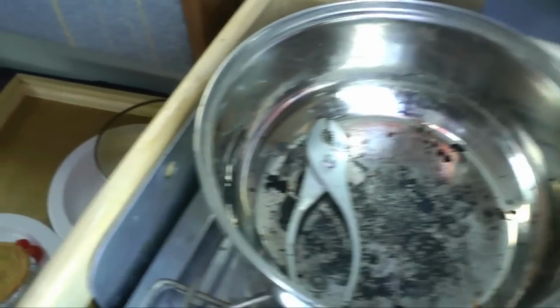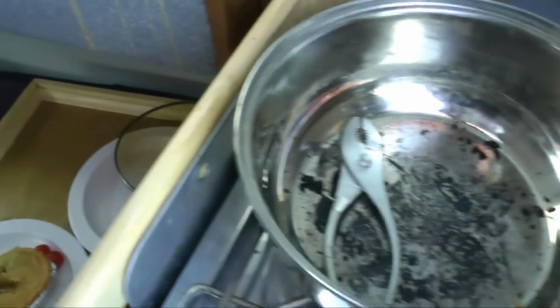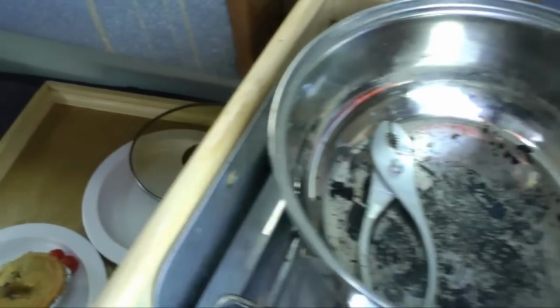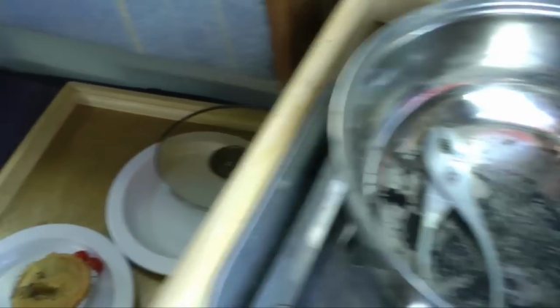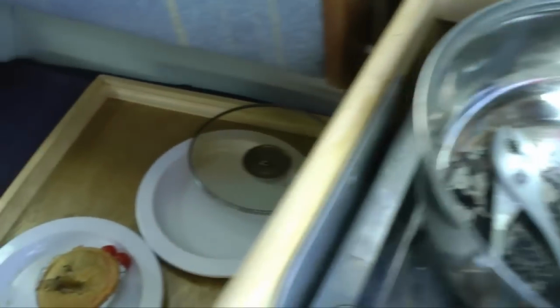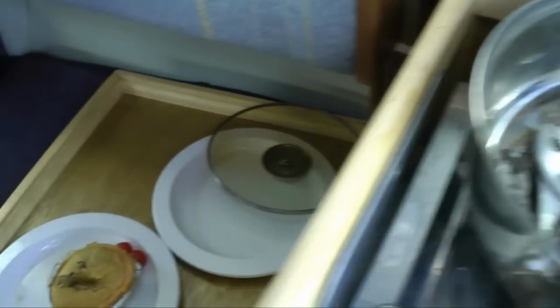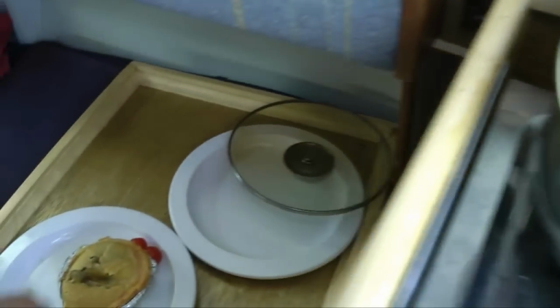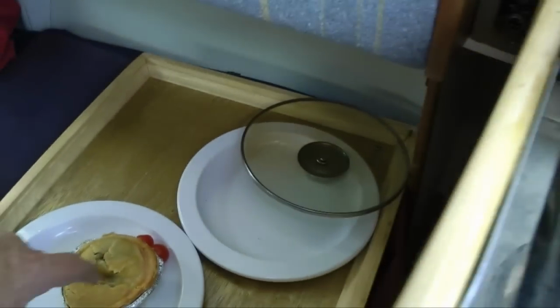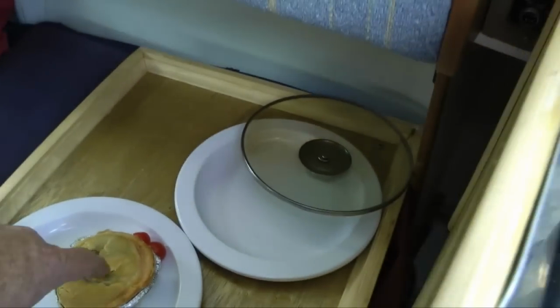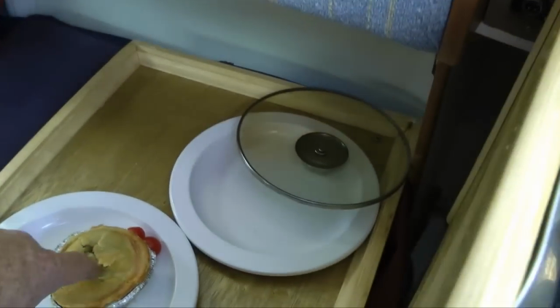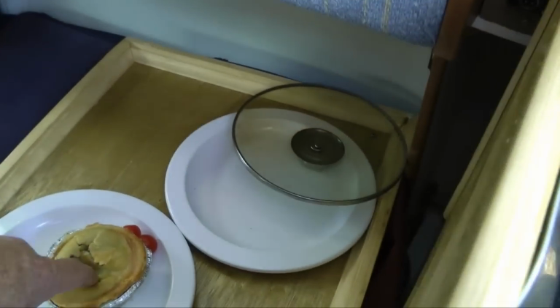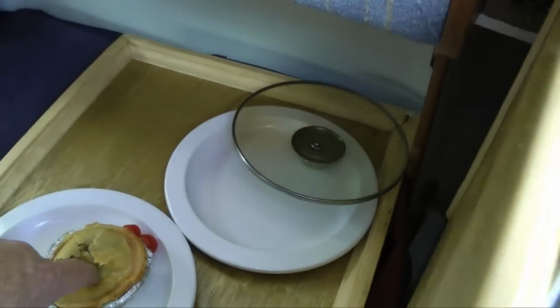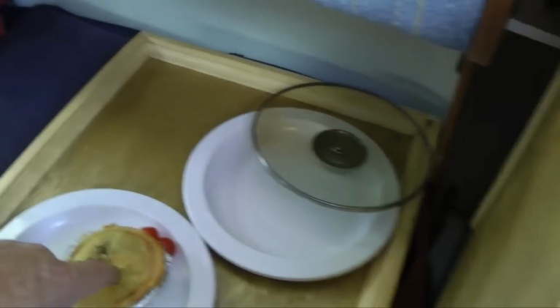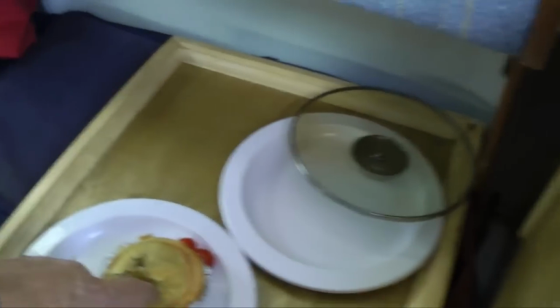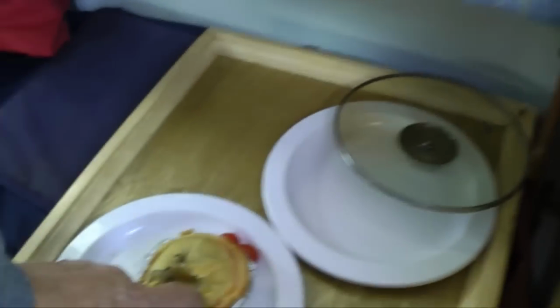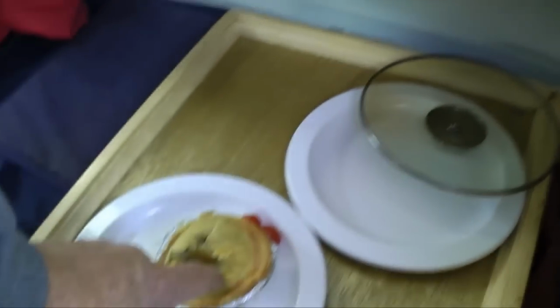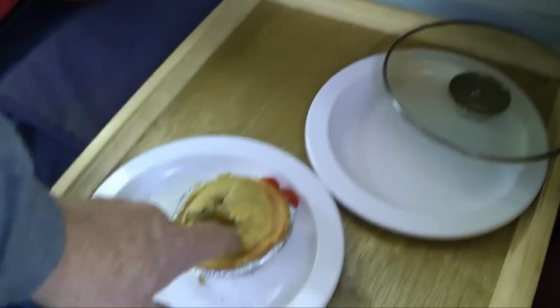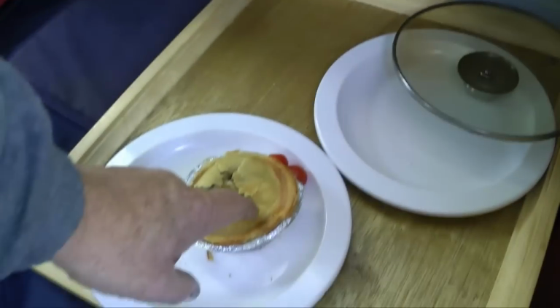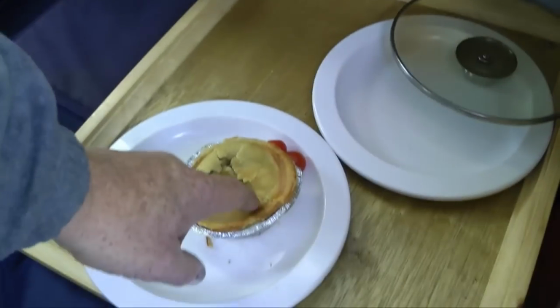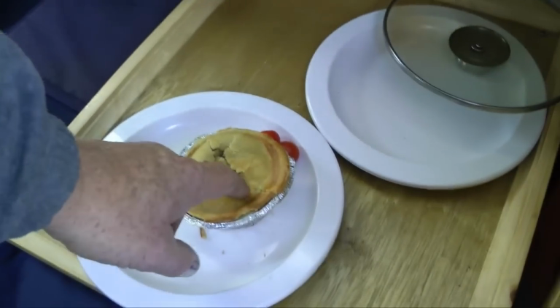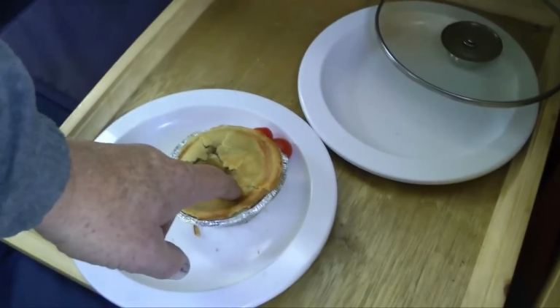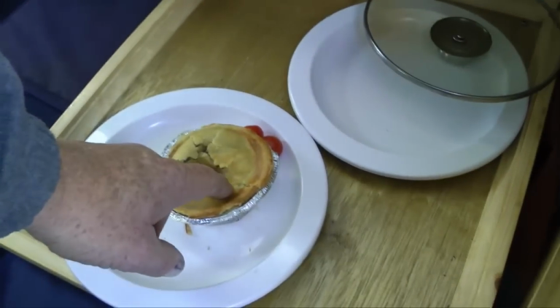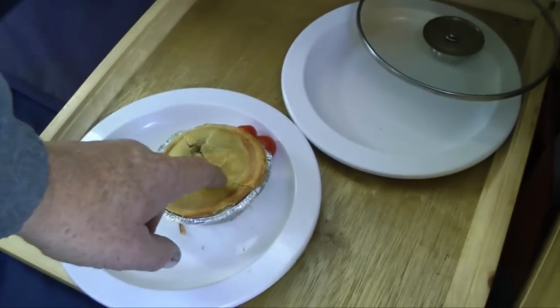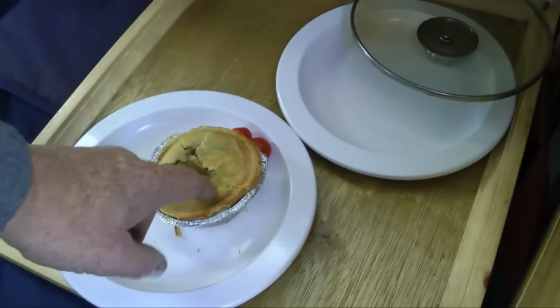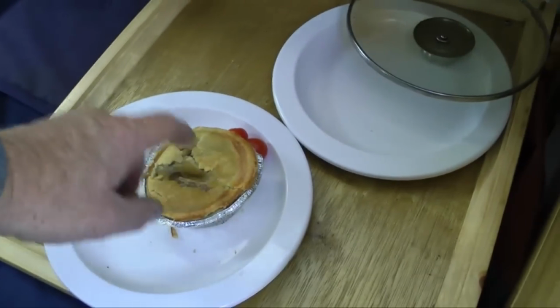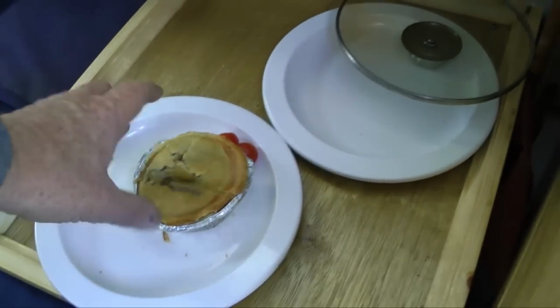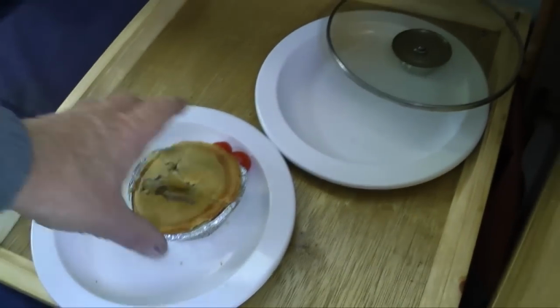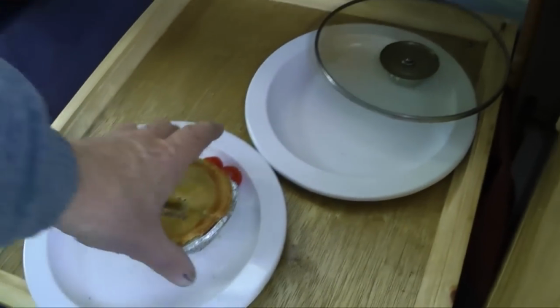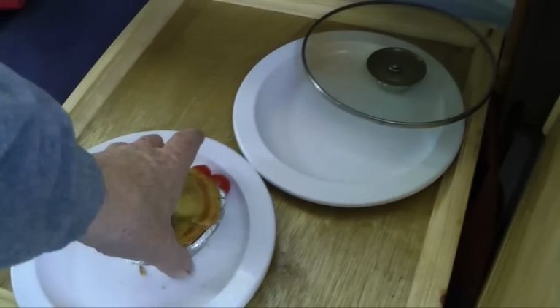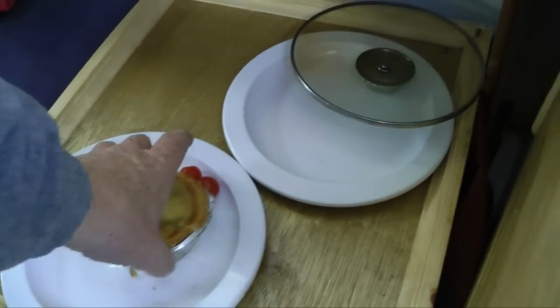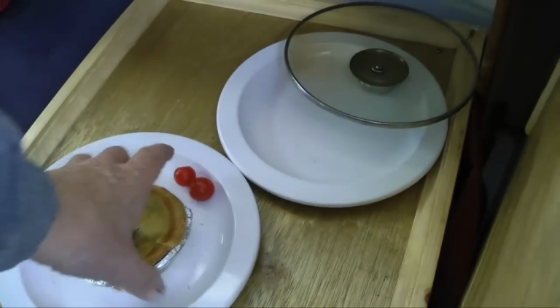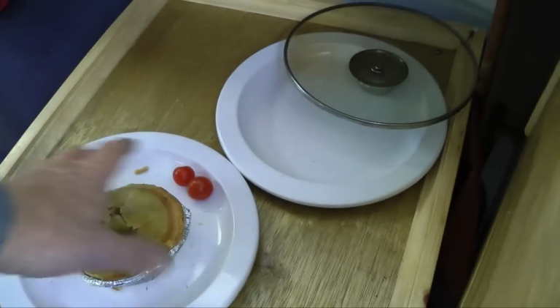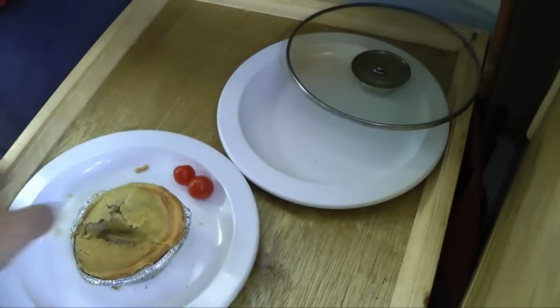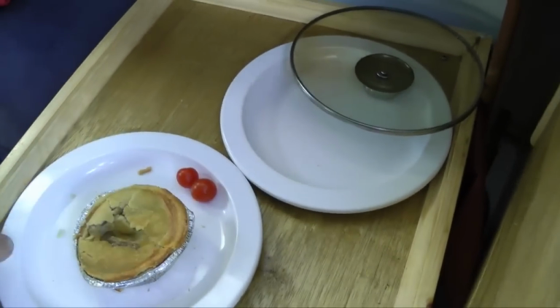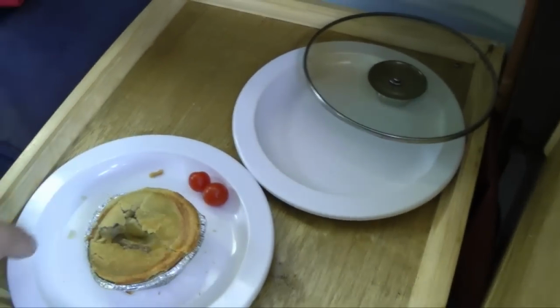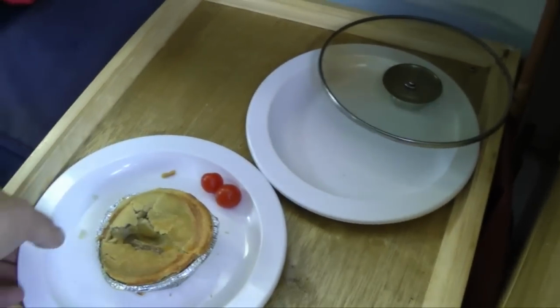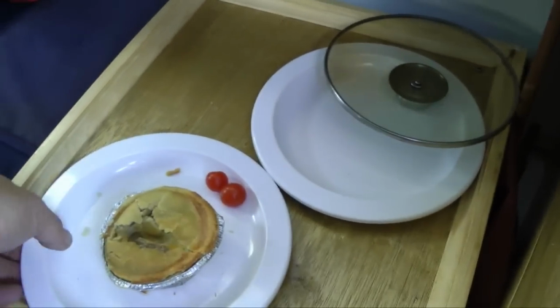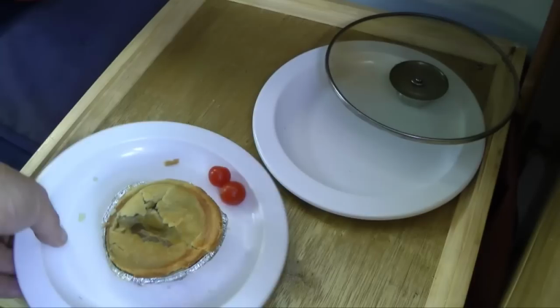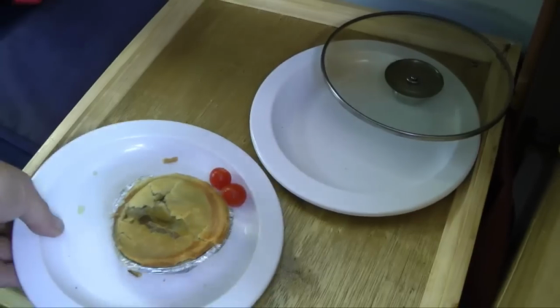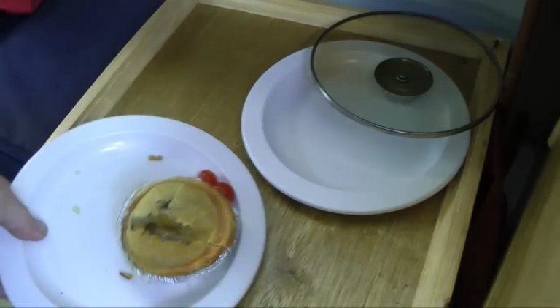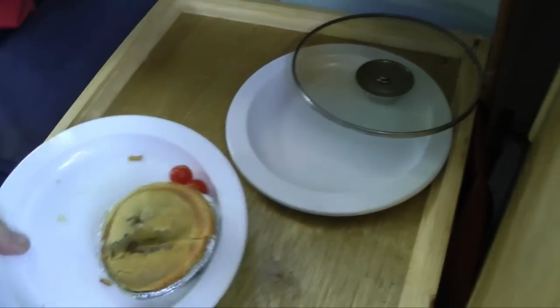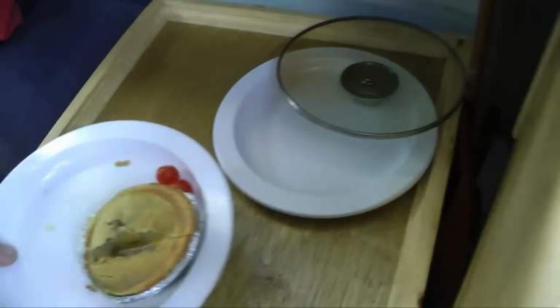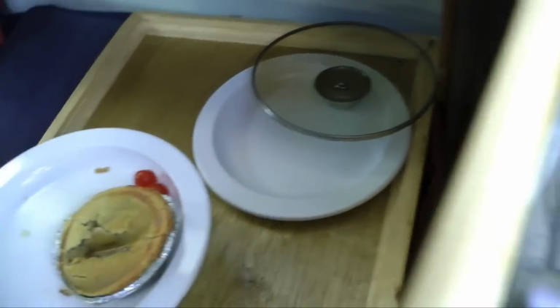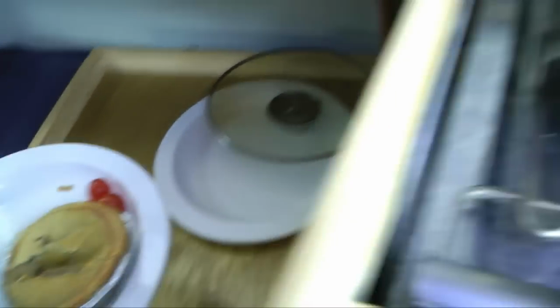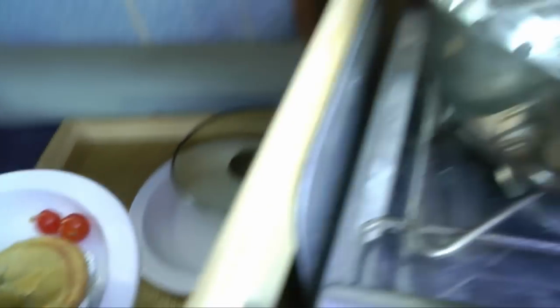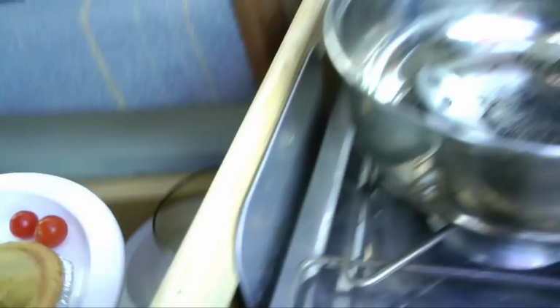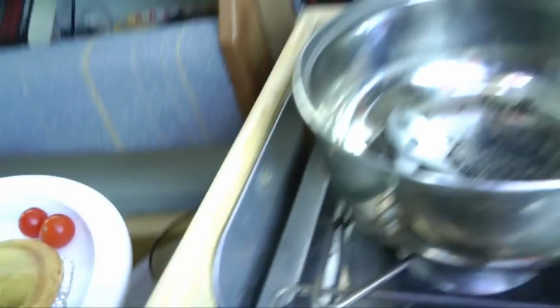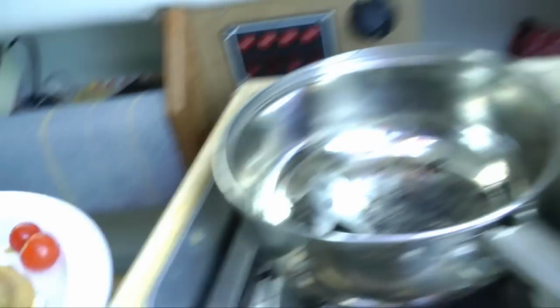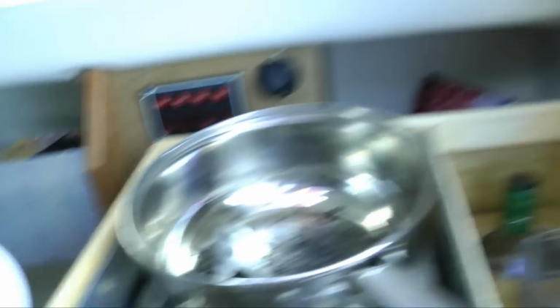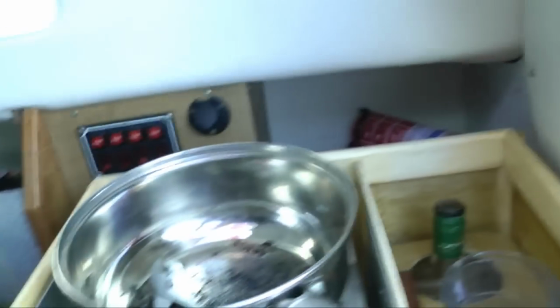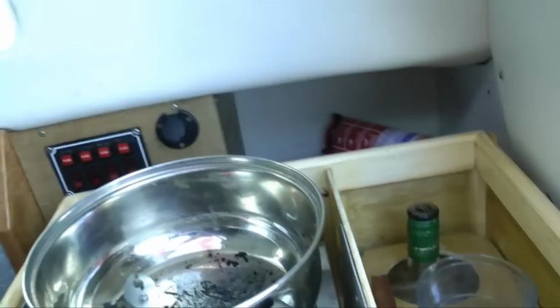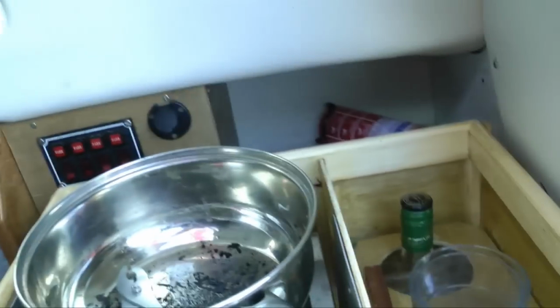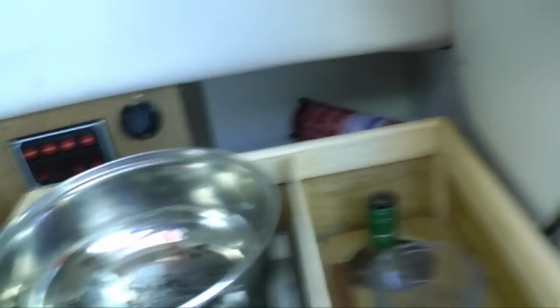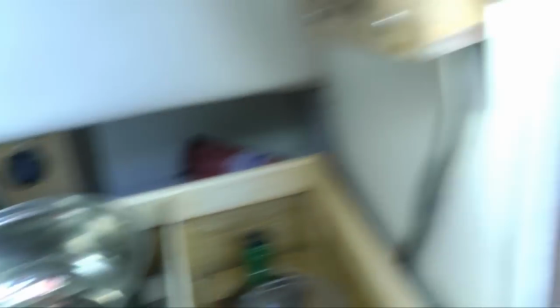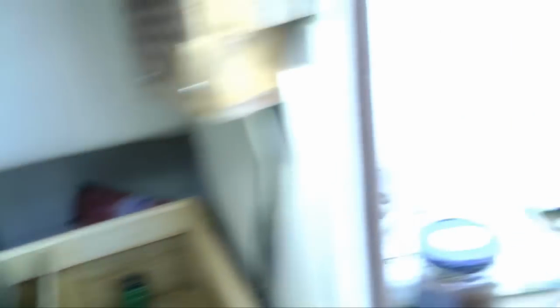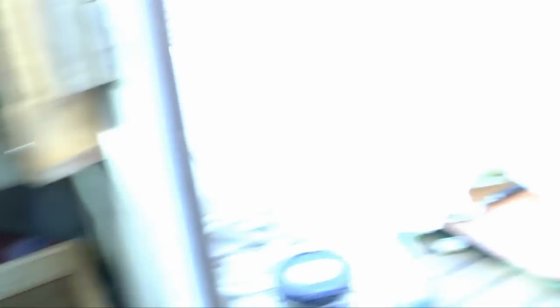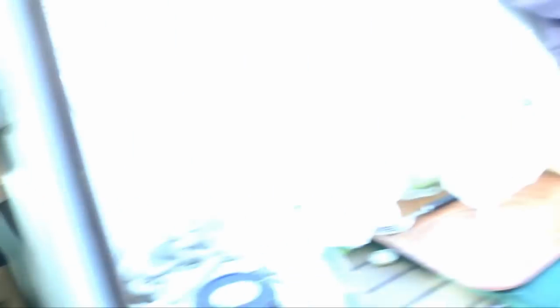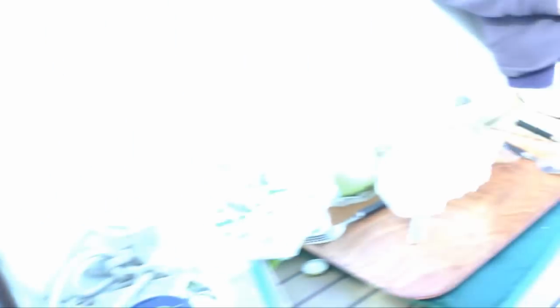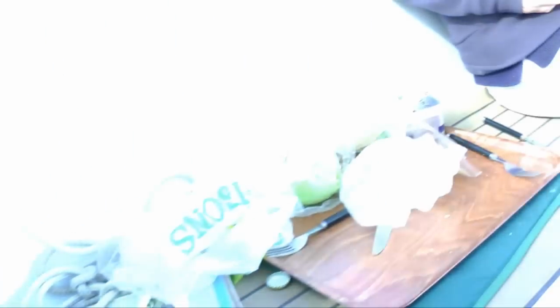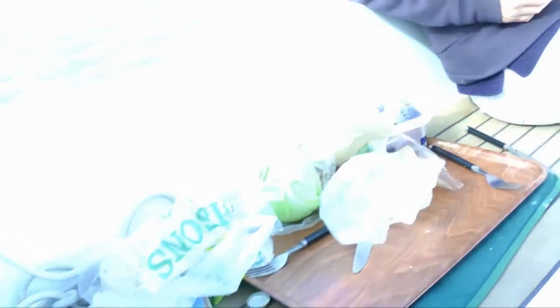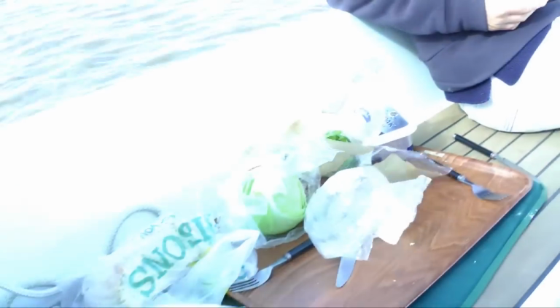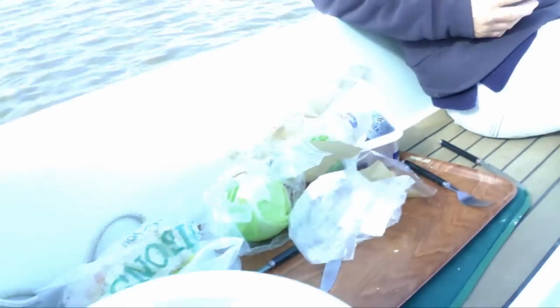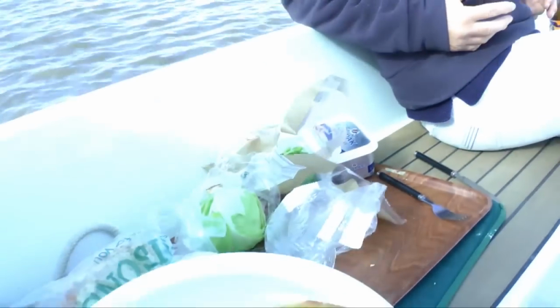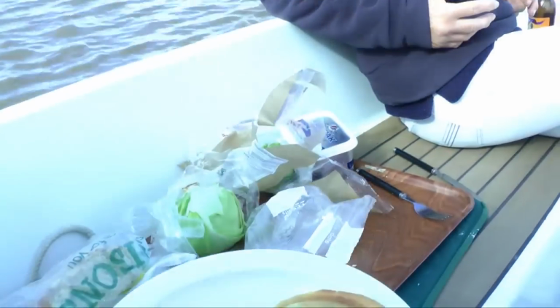The pie is hot right the way through. Delicious. Eat local pies.